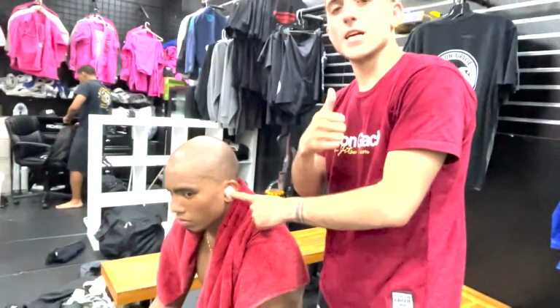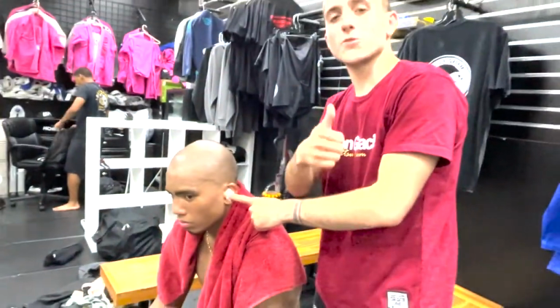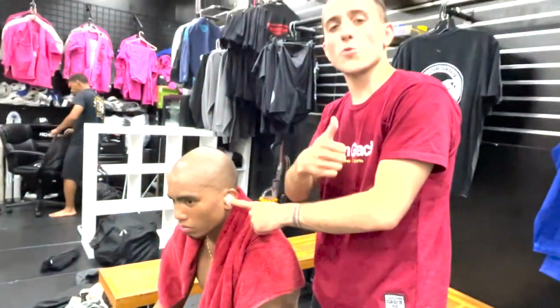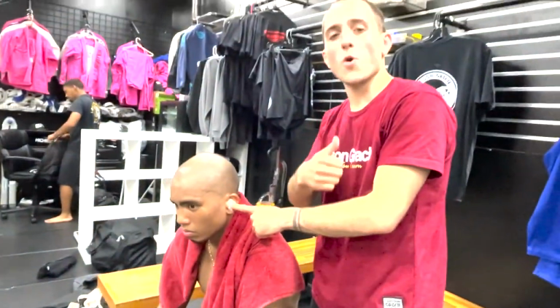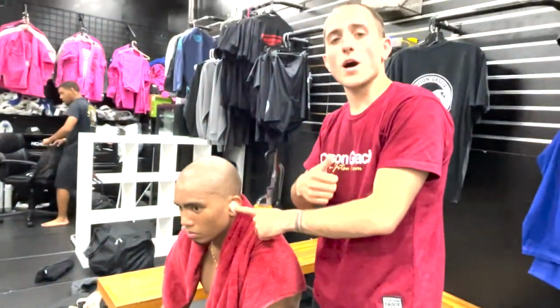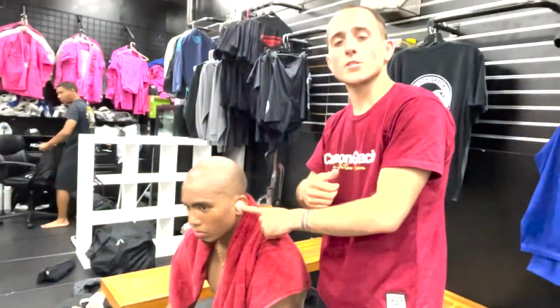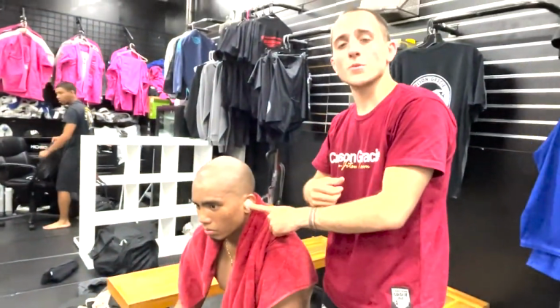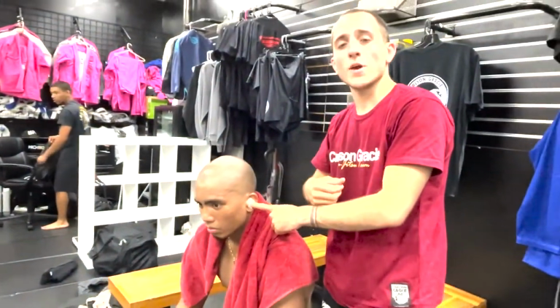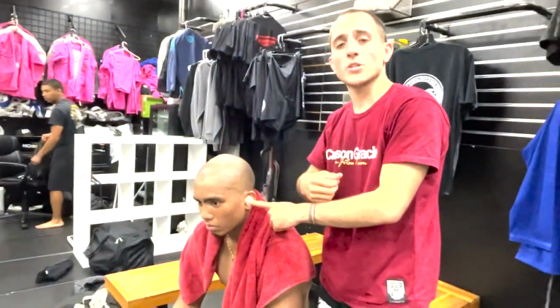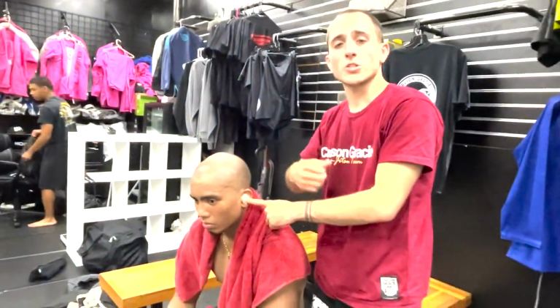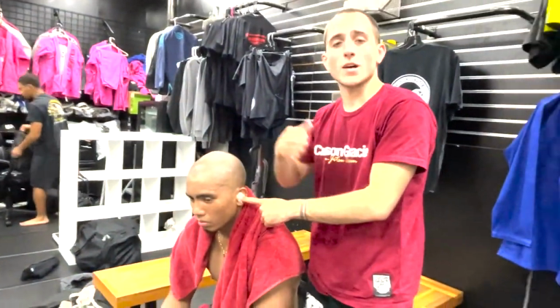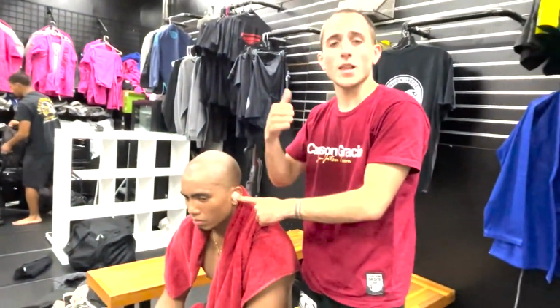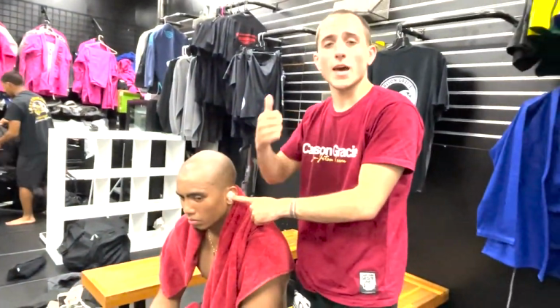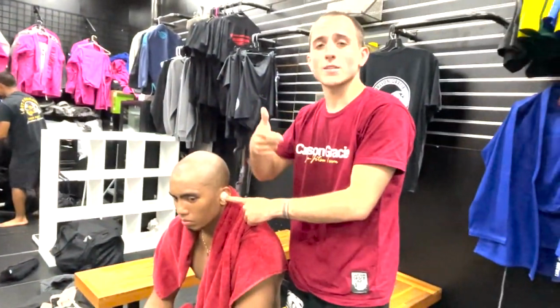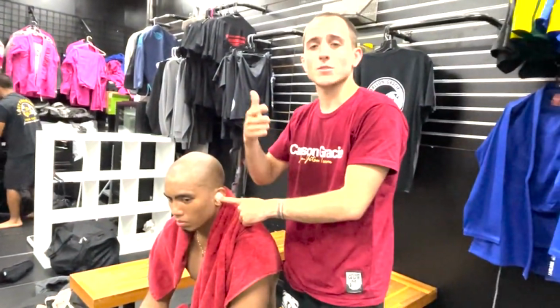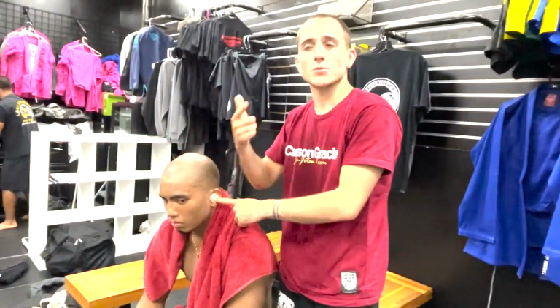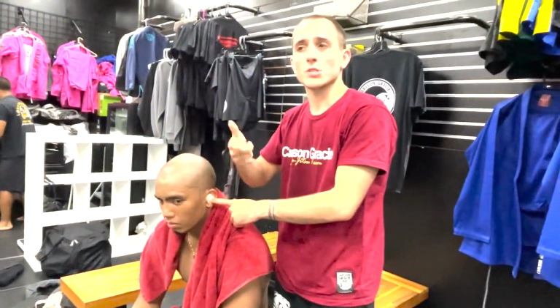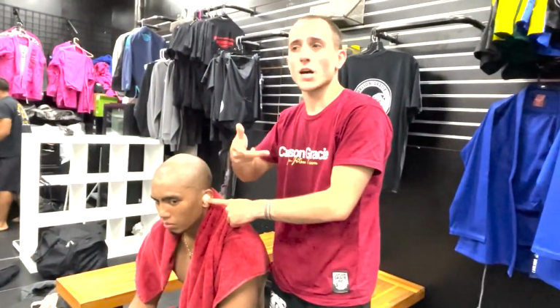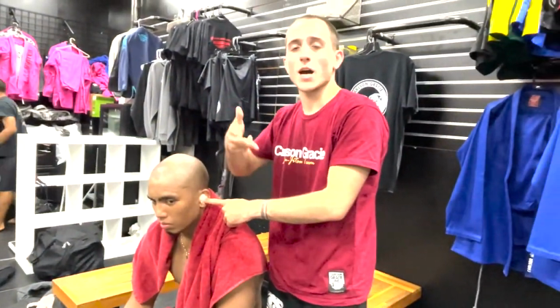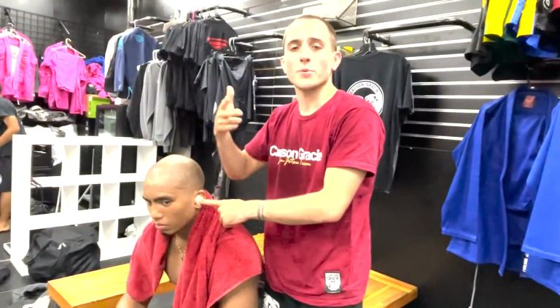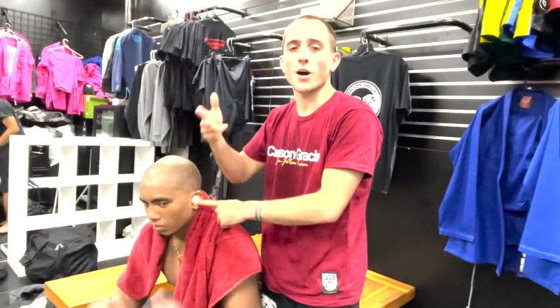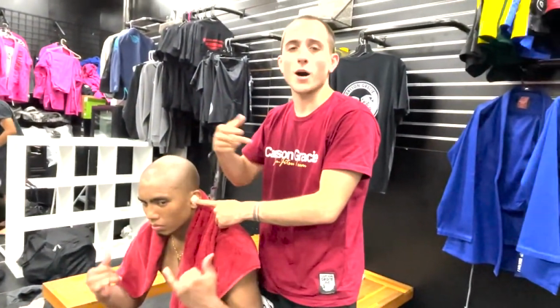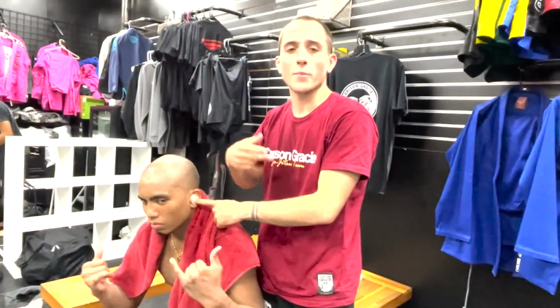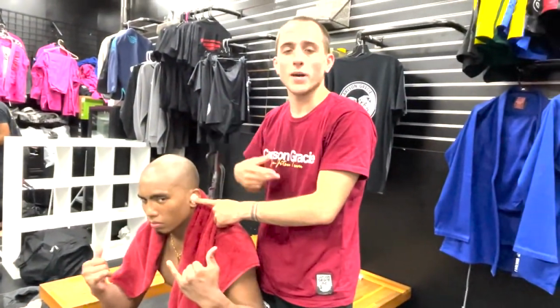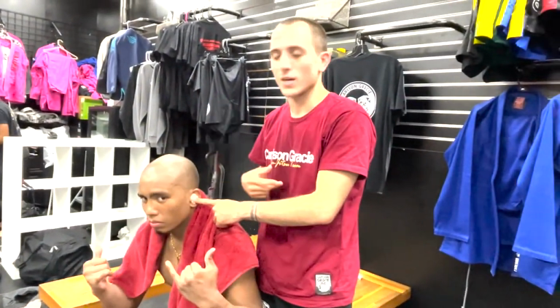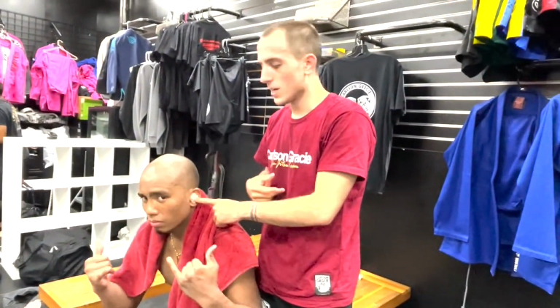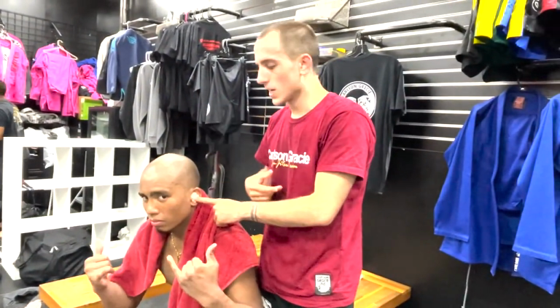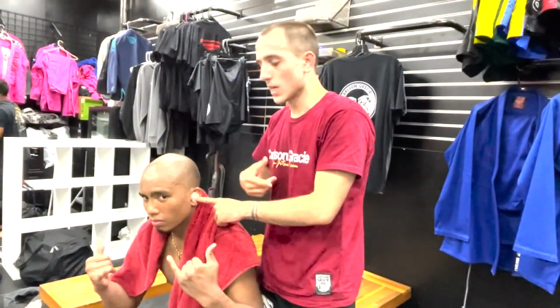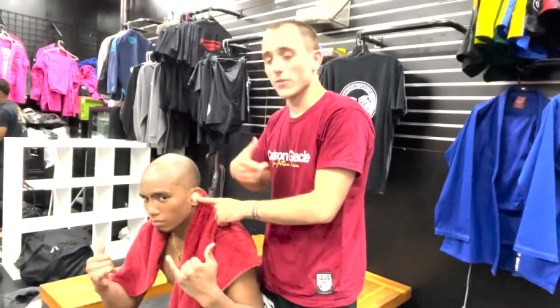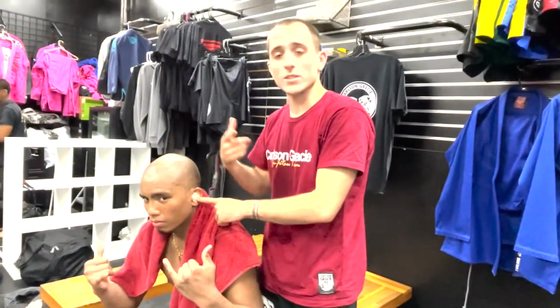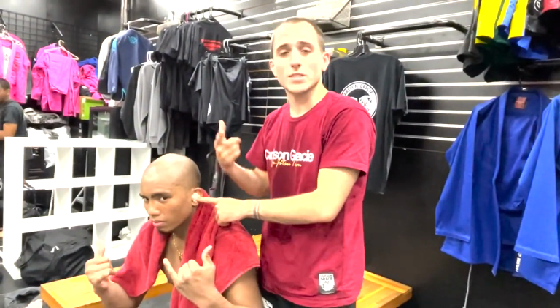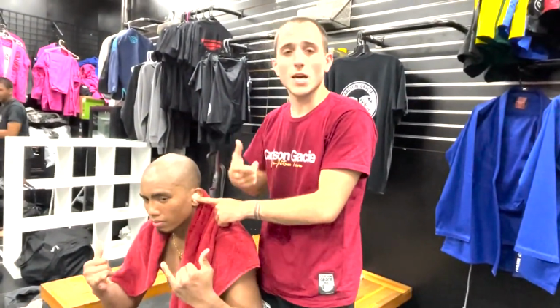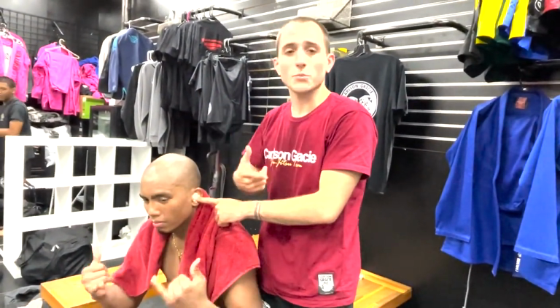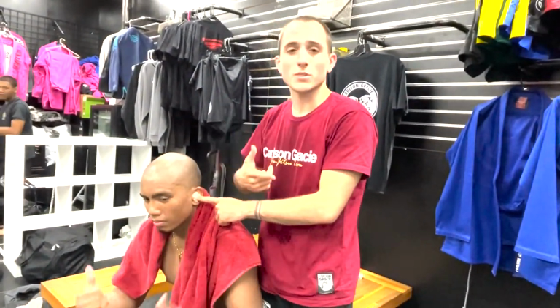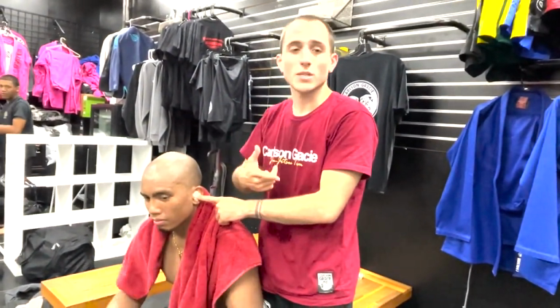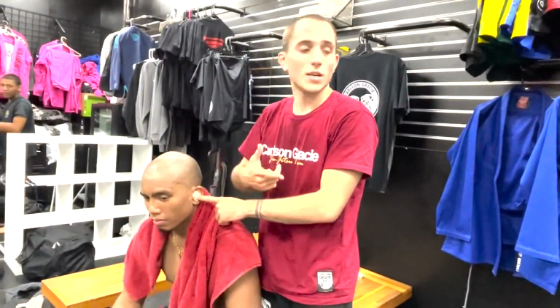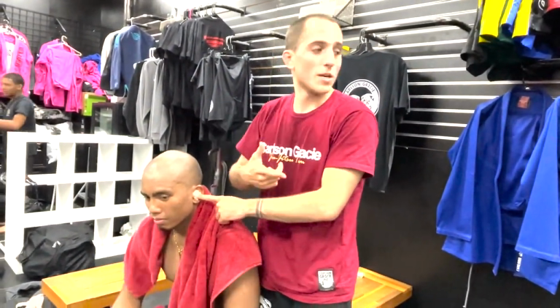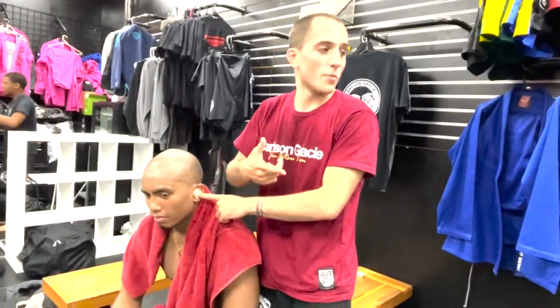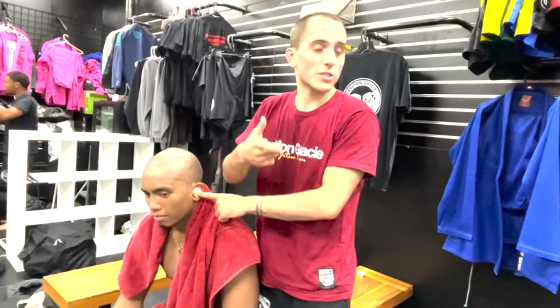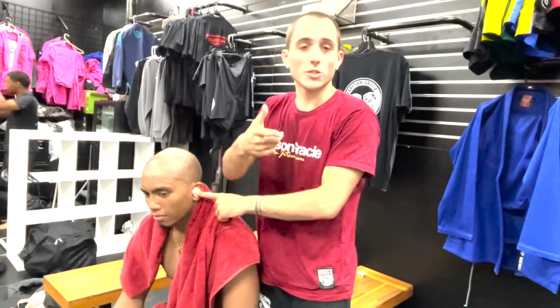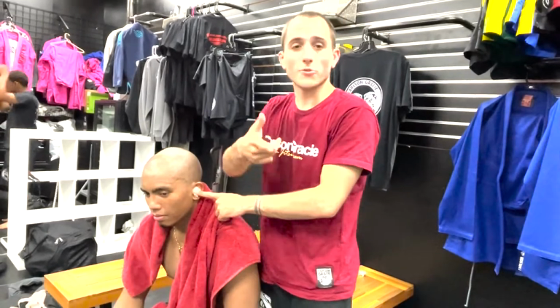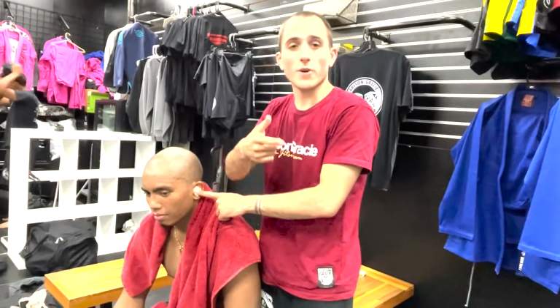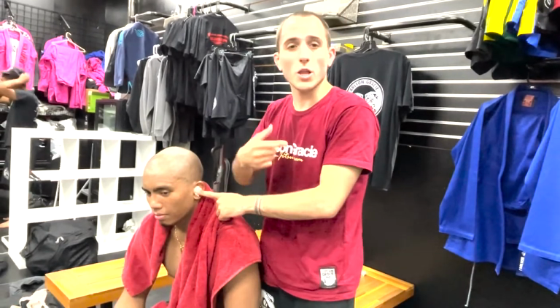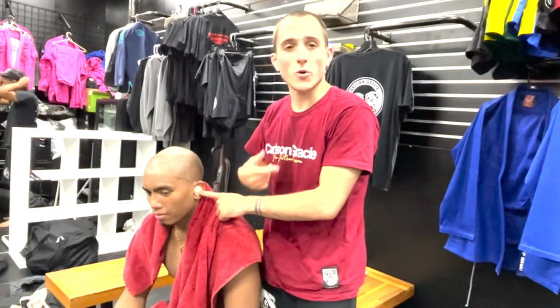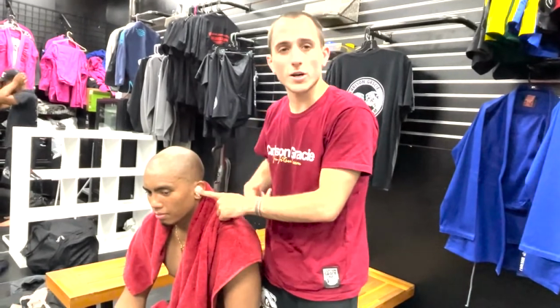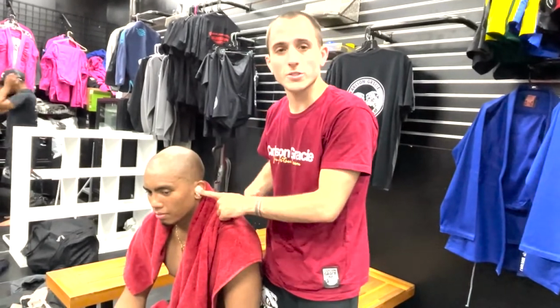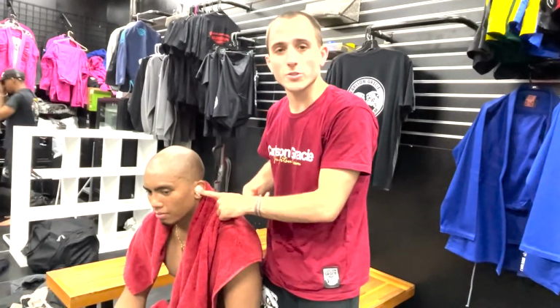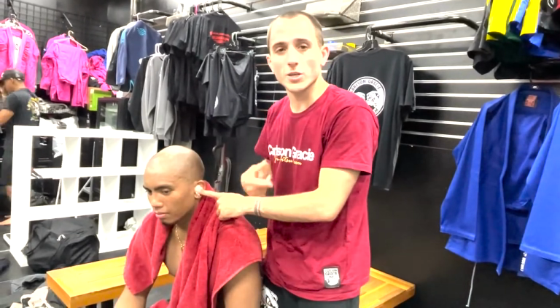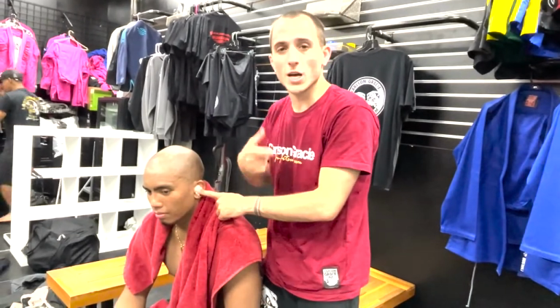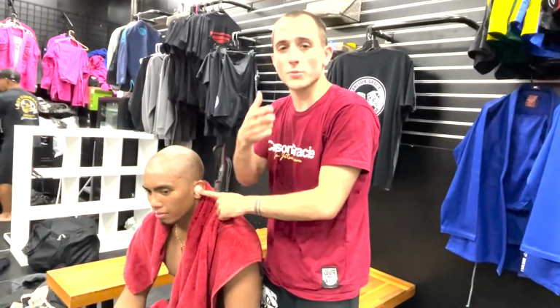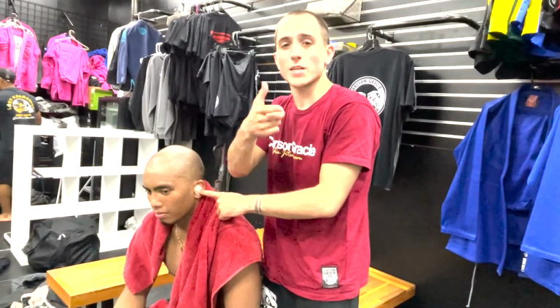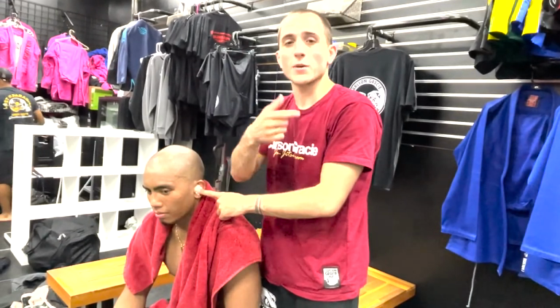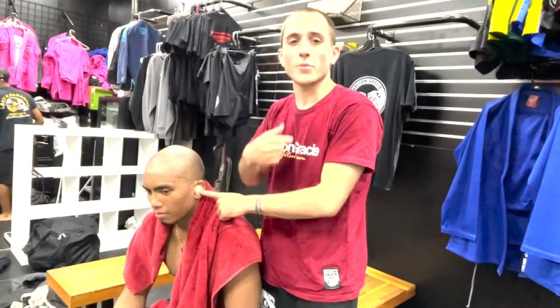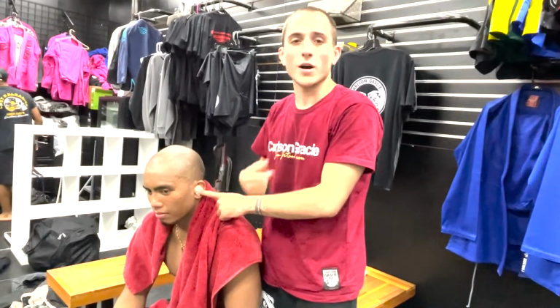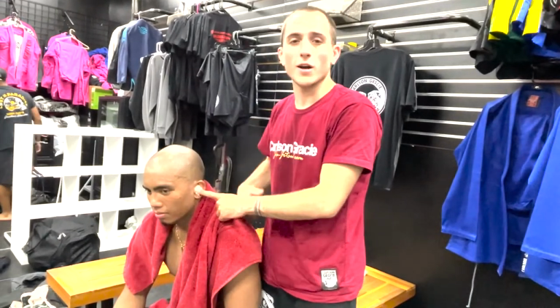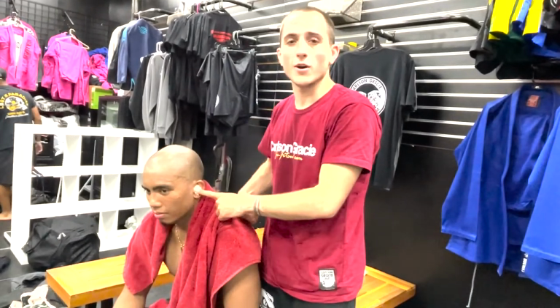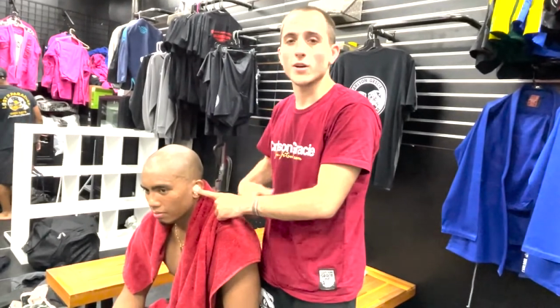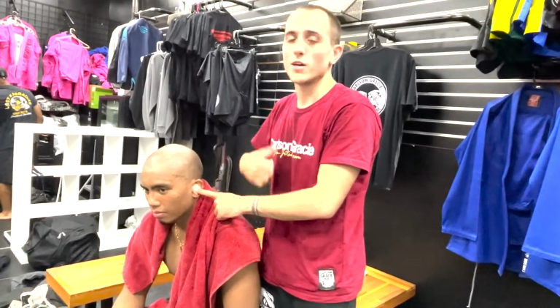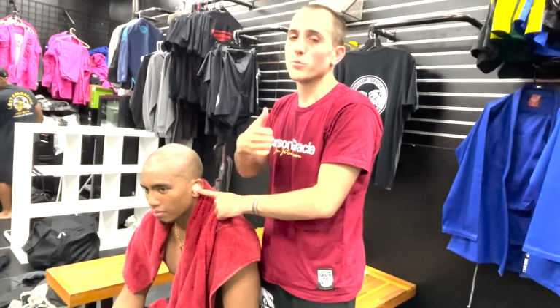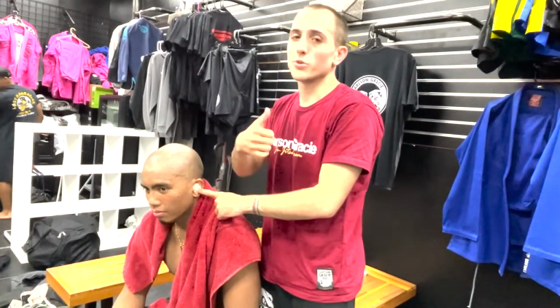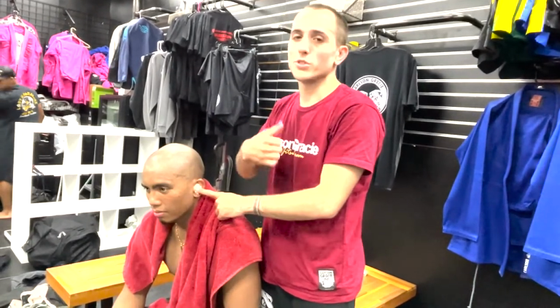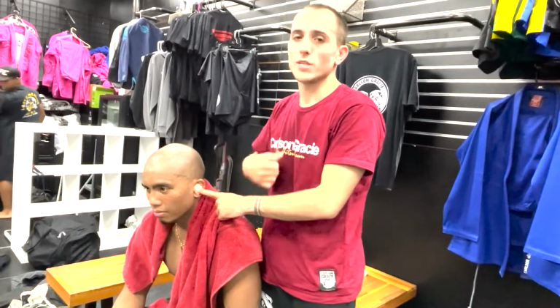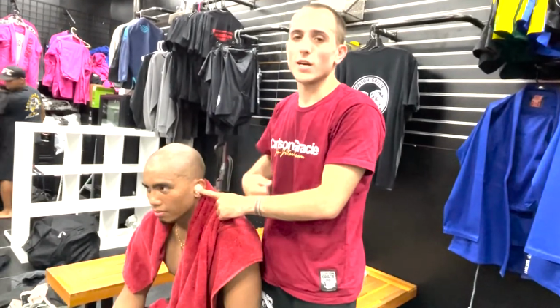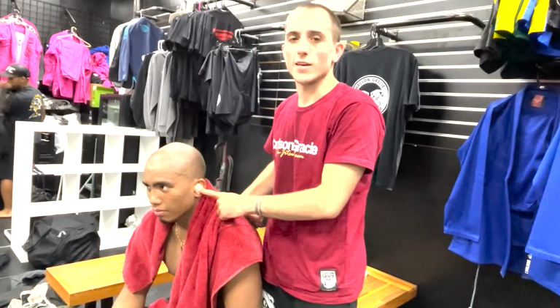Thanks for watching. Make sure to like and subscribe, comment, give us tips. Make sure to follow our Instagram, link in bio. Appreciate it.